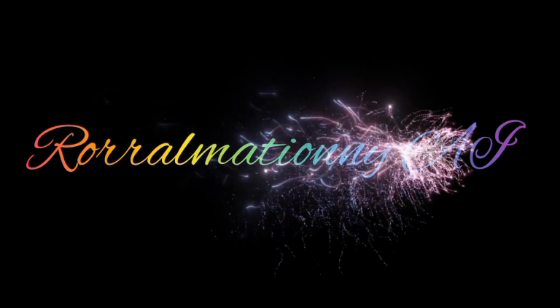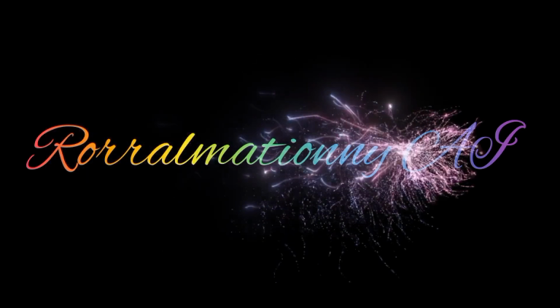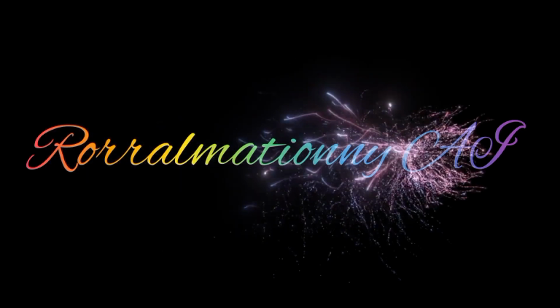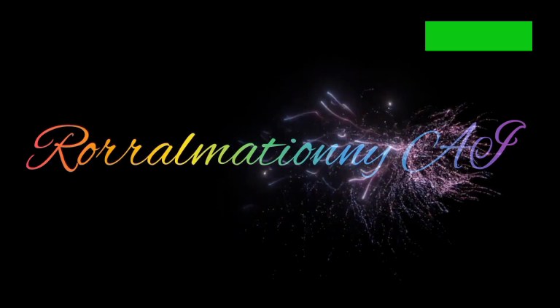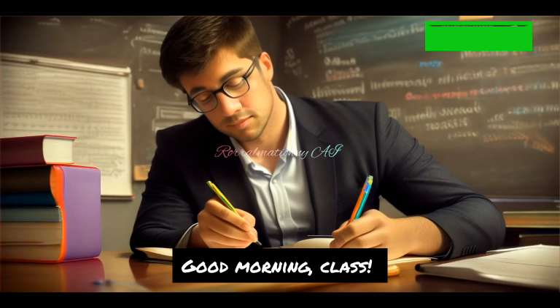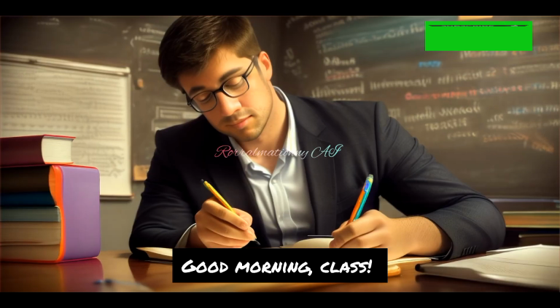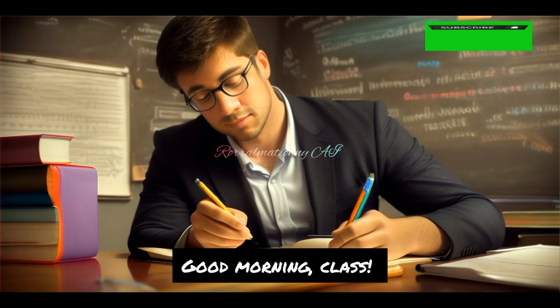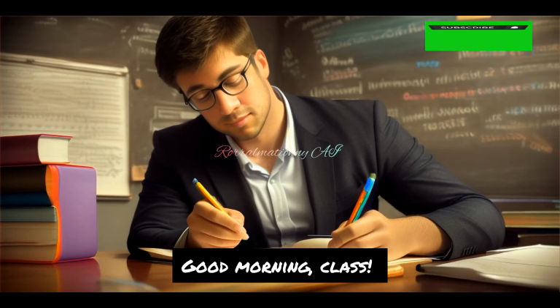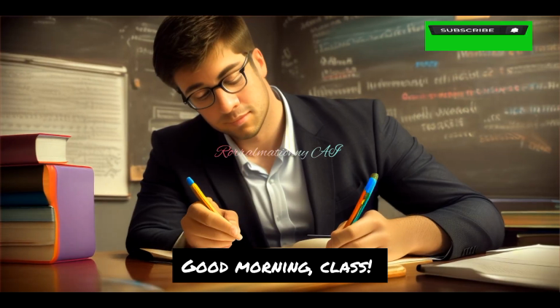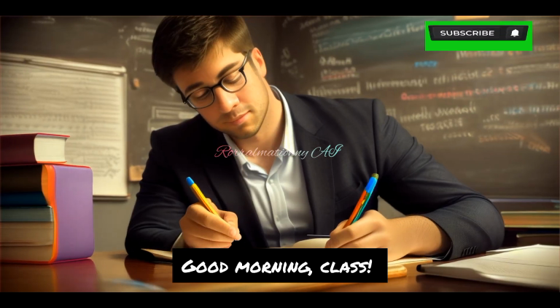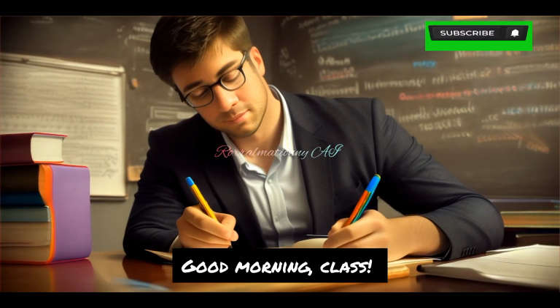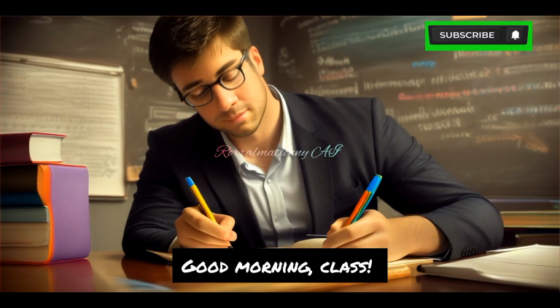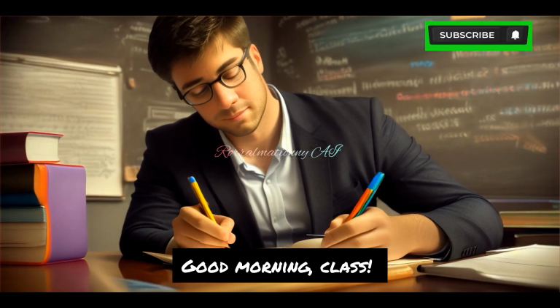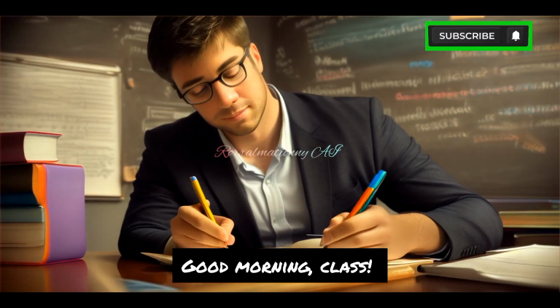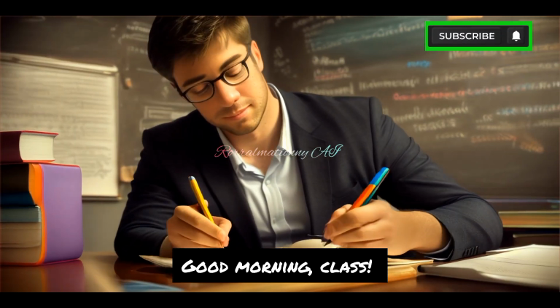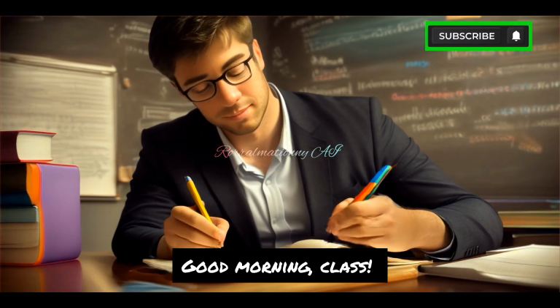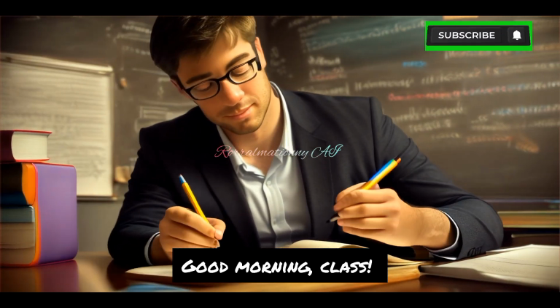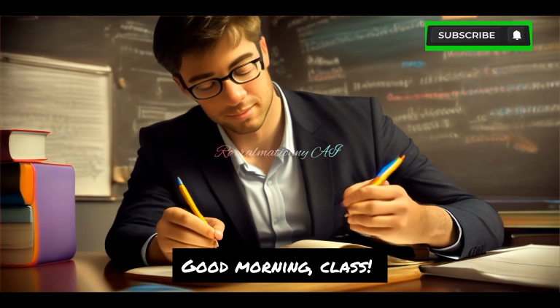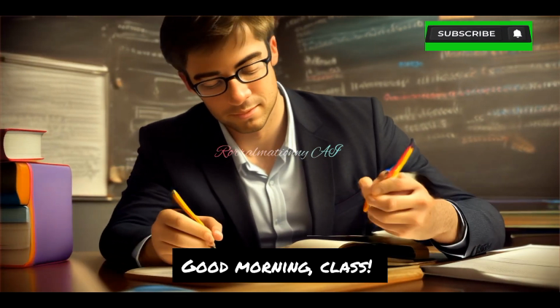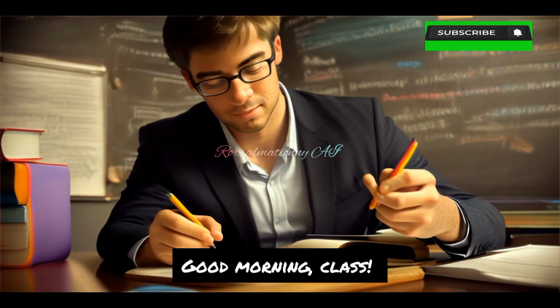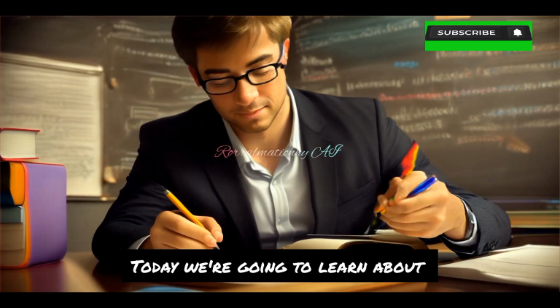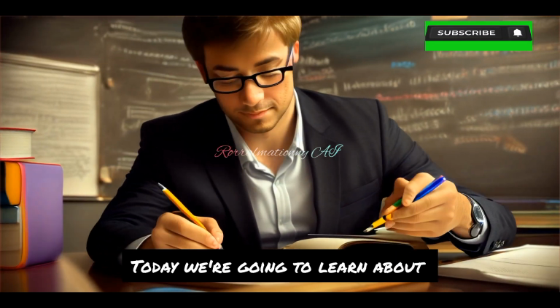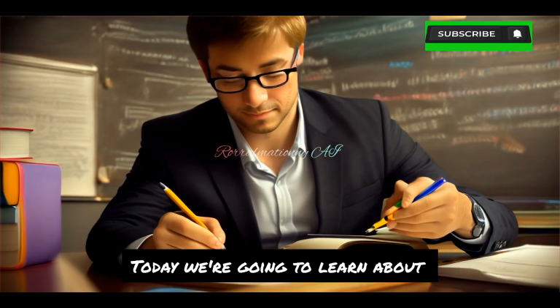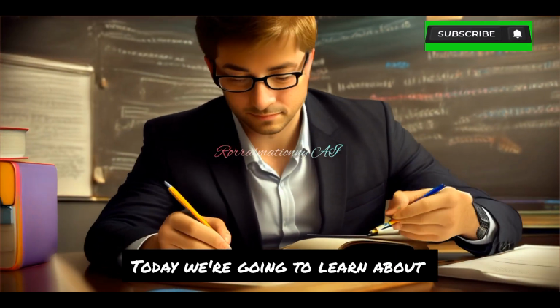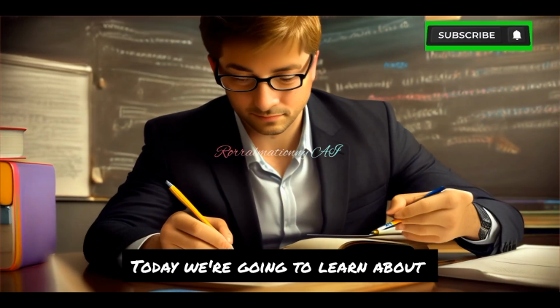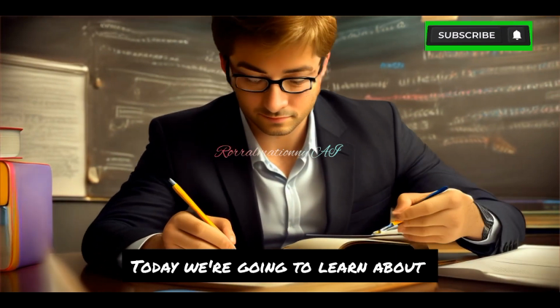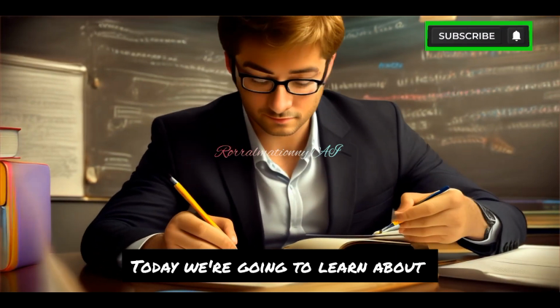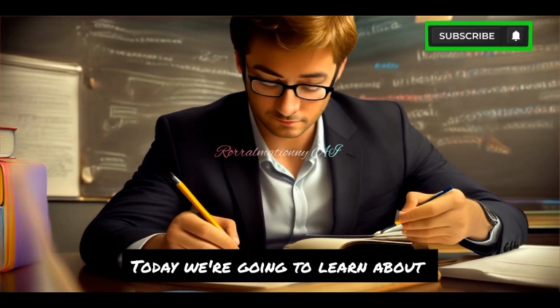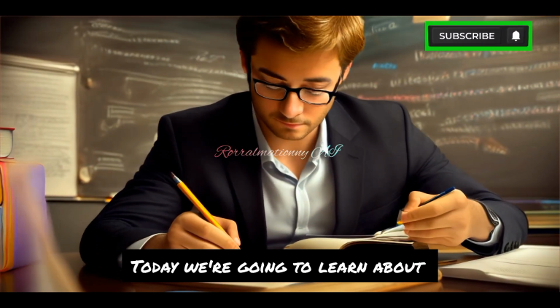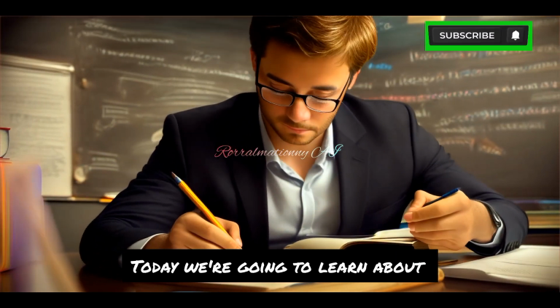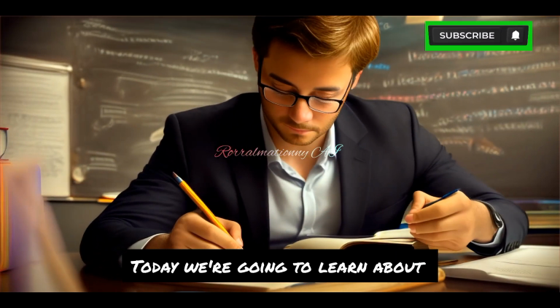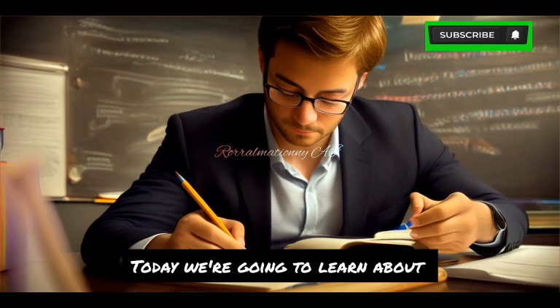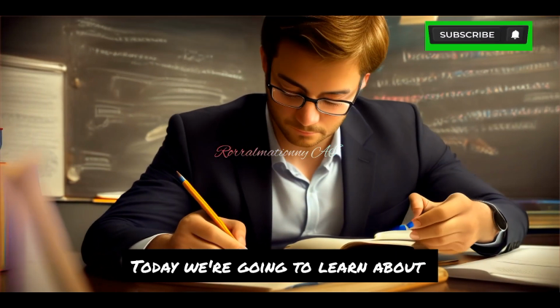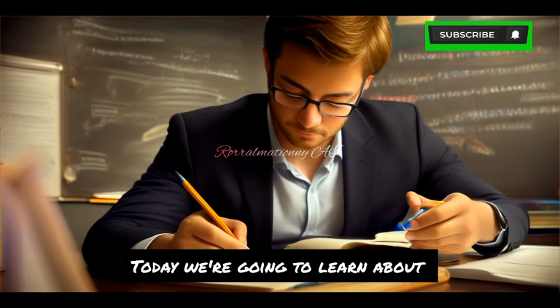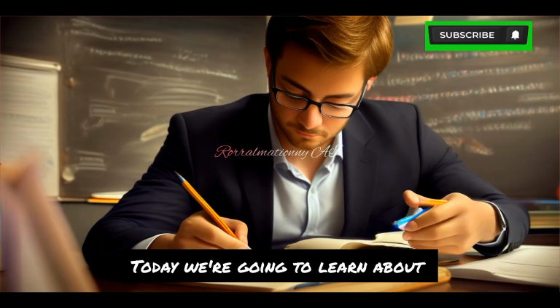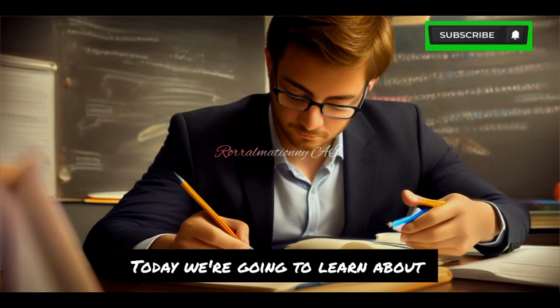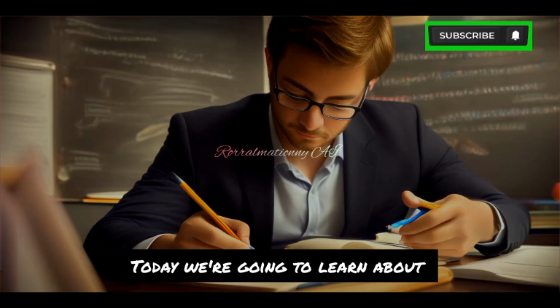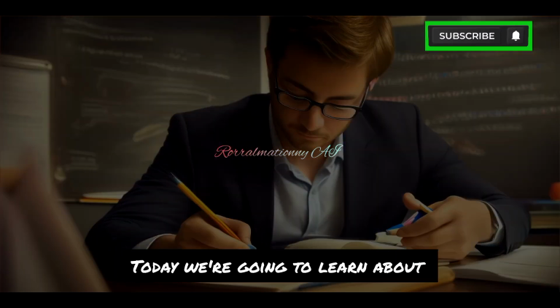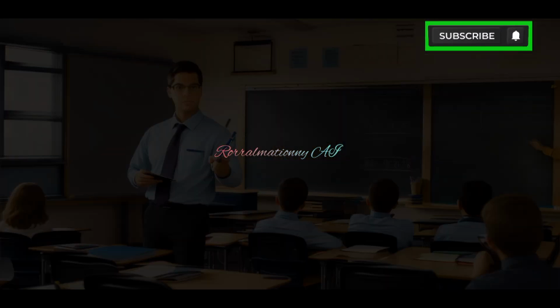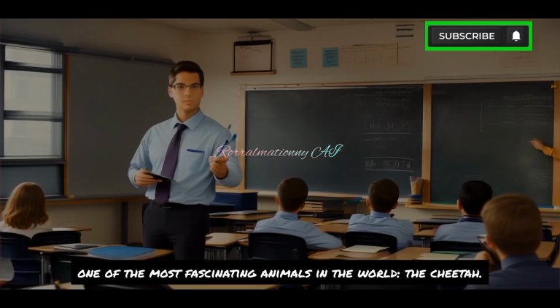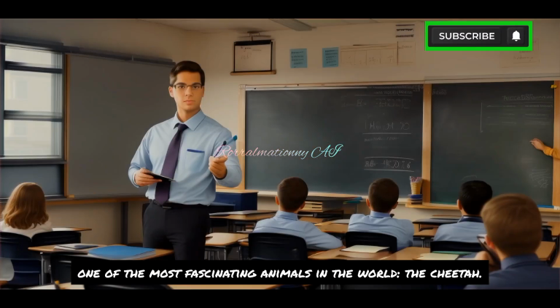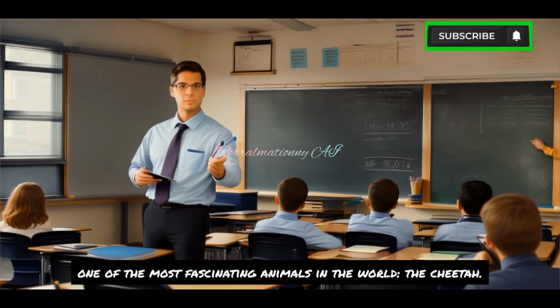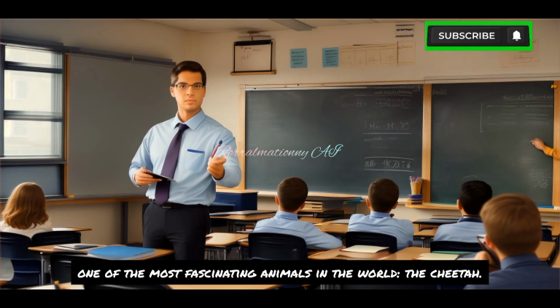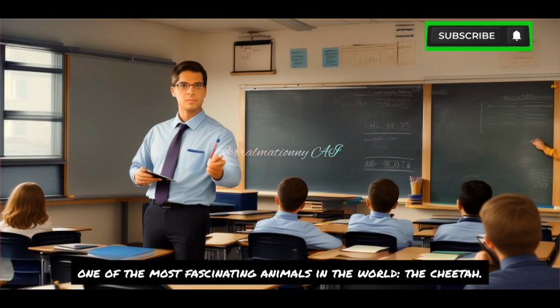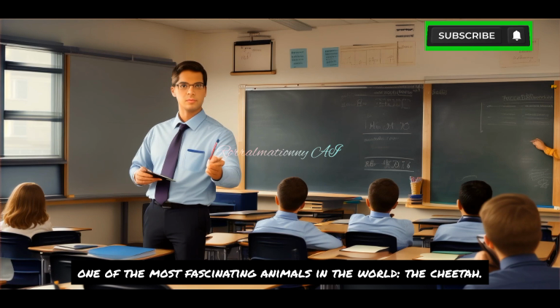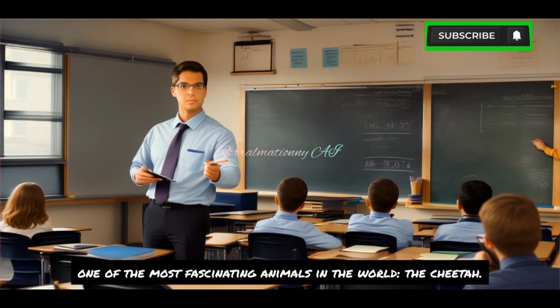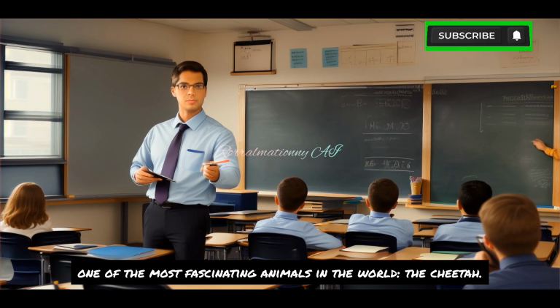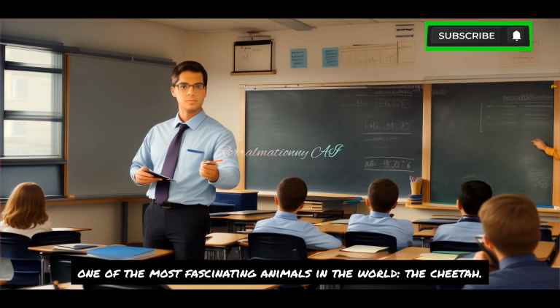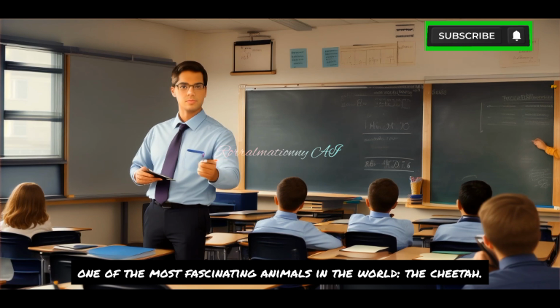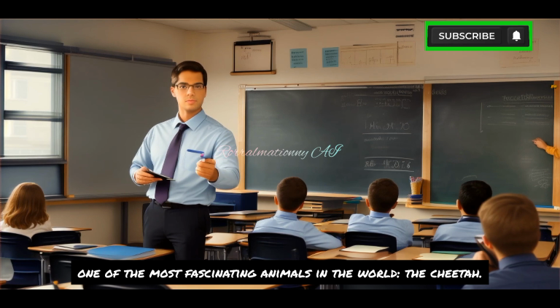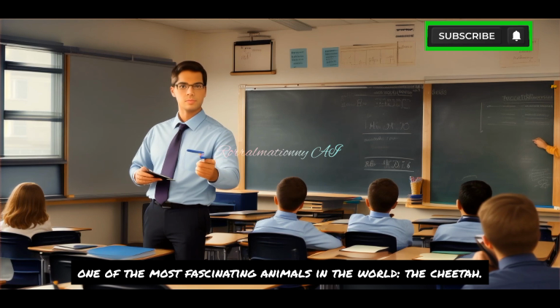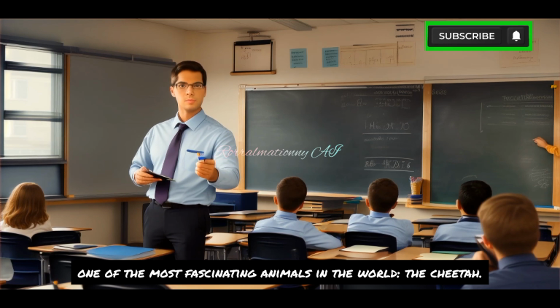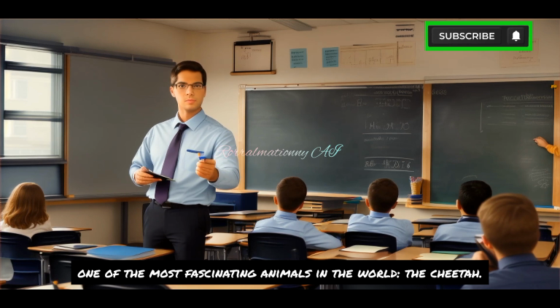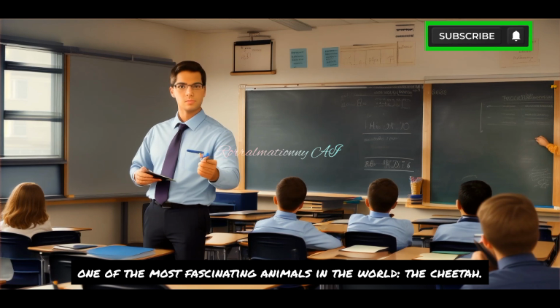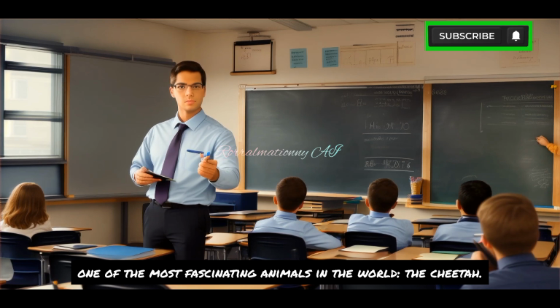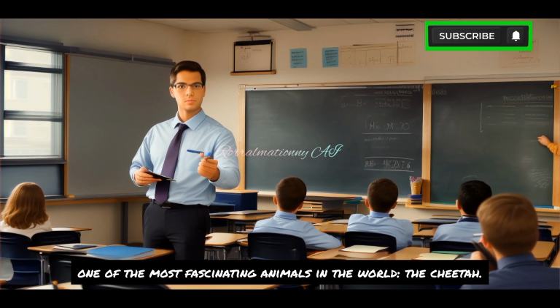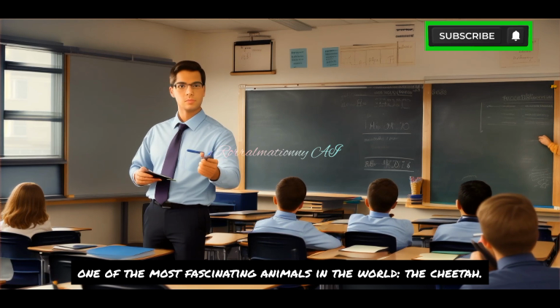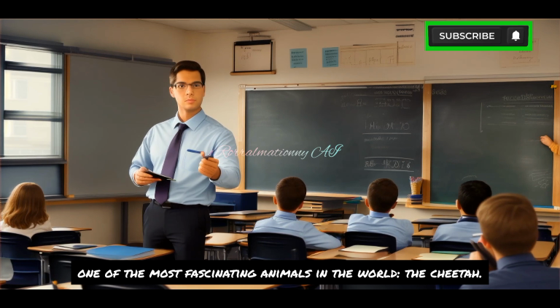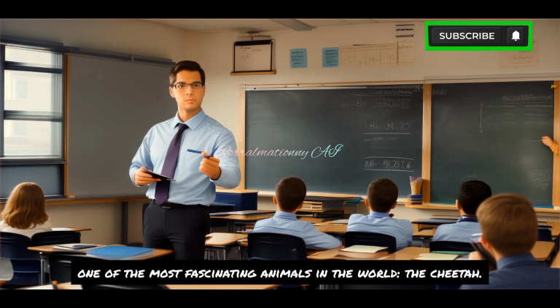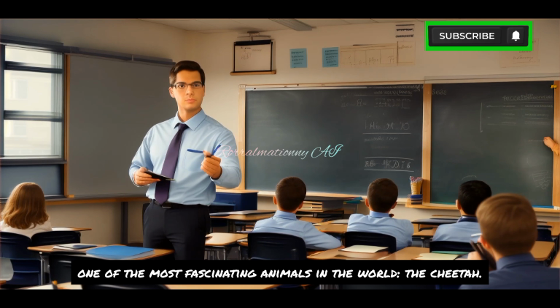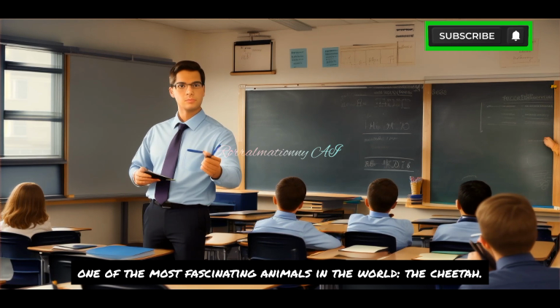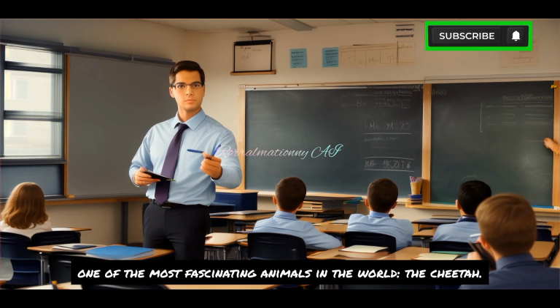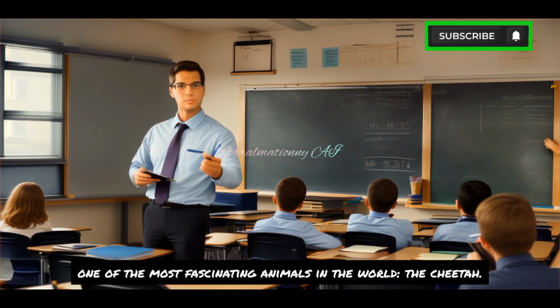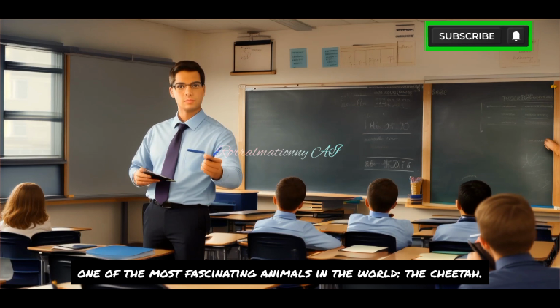Good morning, class. Today, we're going to learn about one of the most fascinating animals in the world, the cheetah.